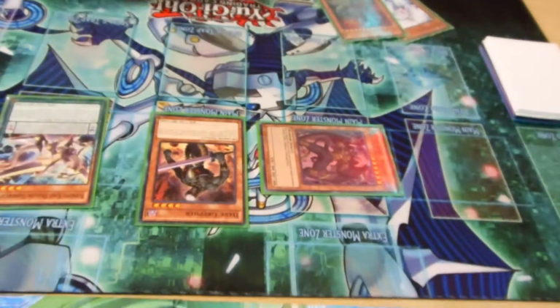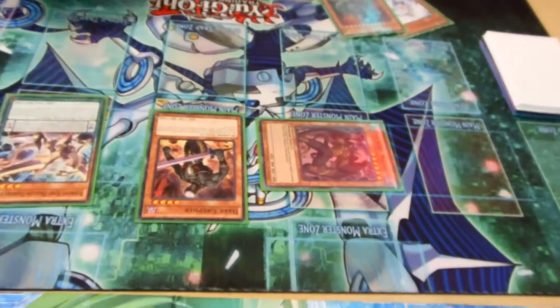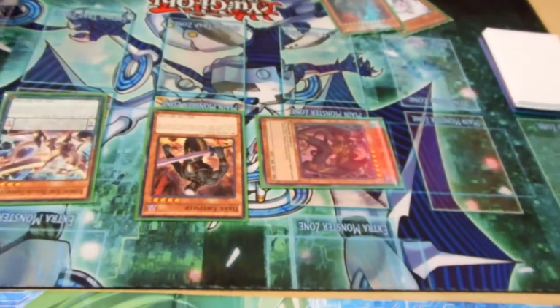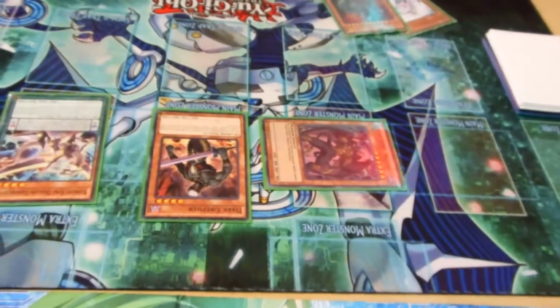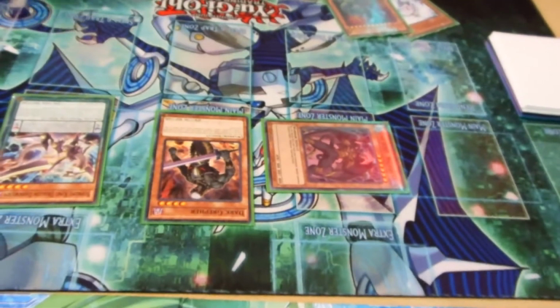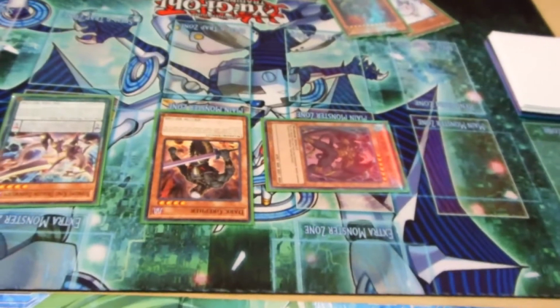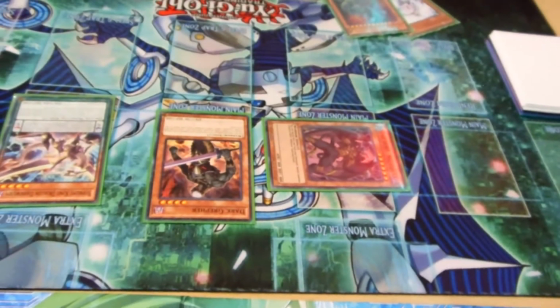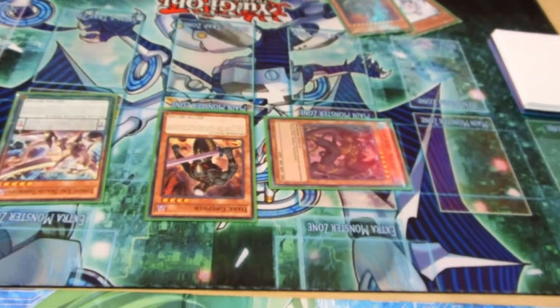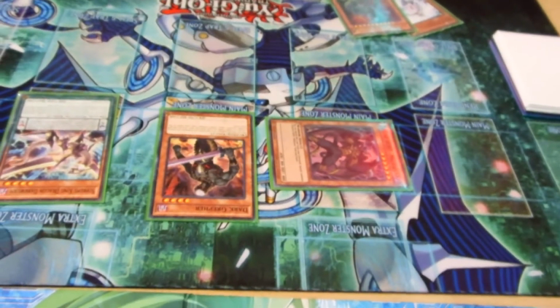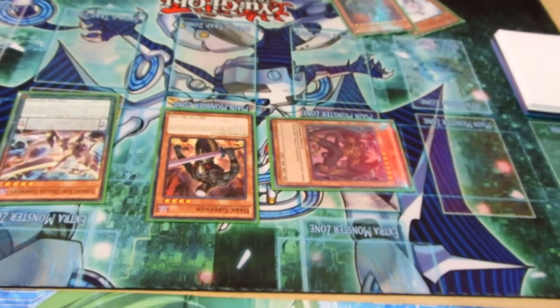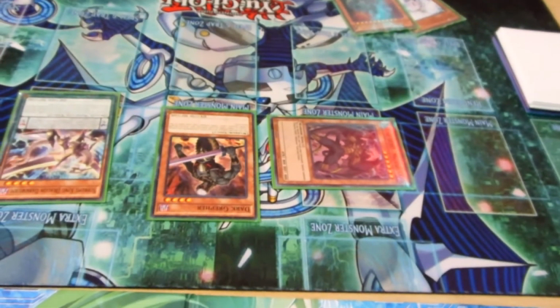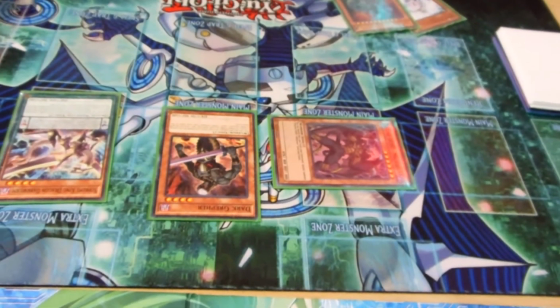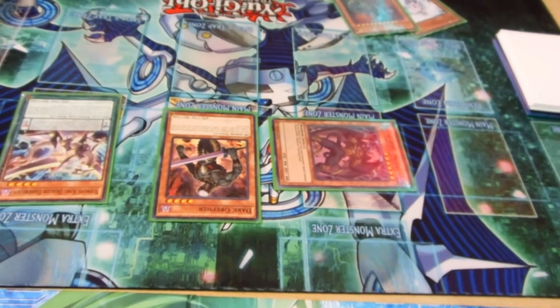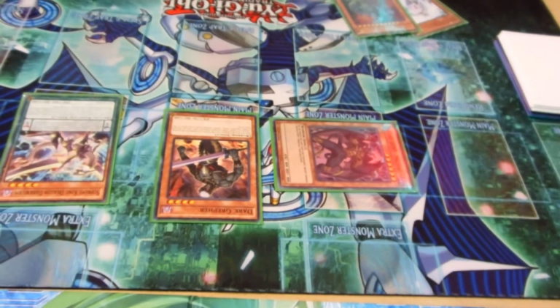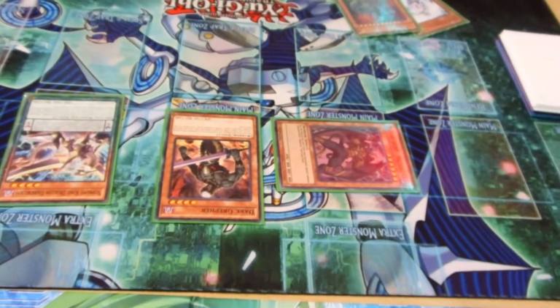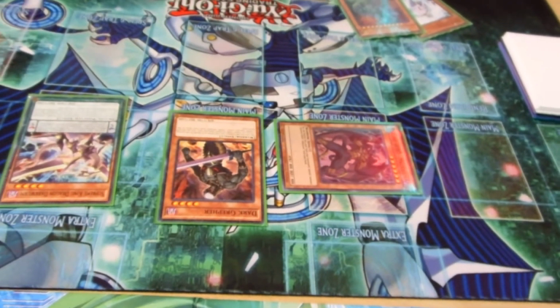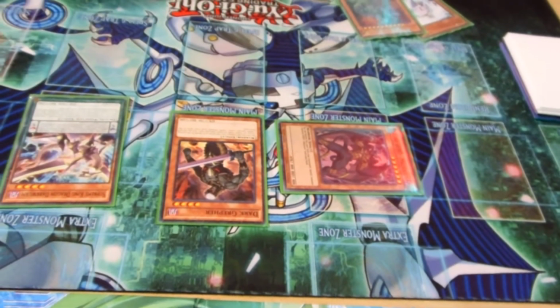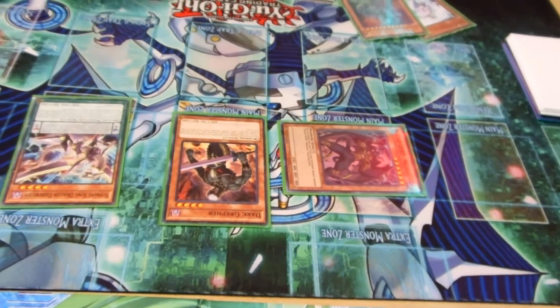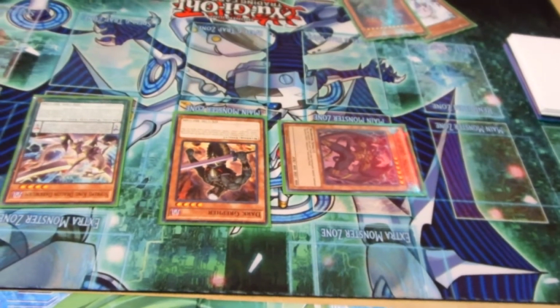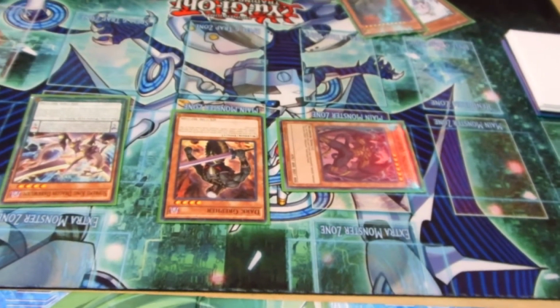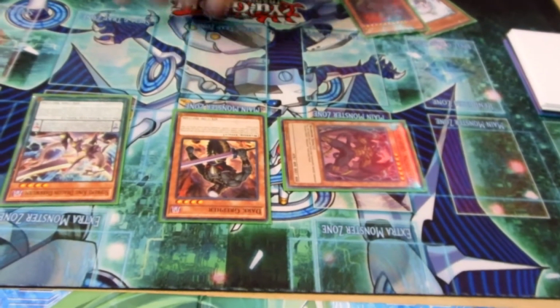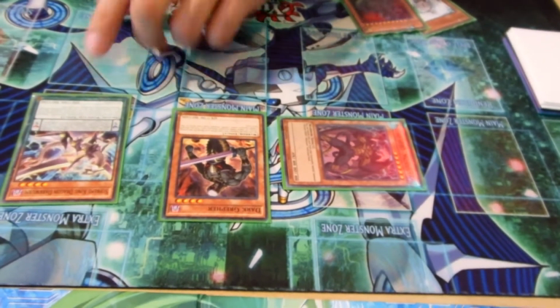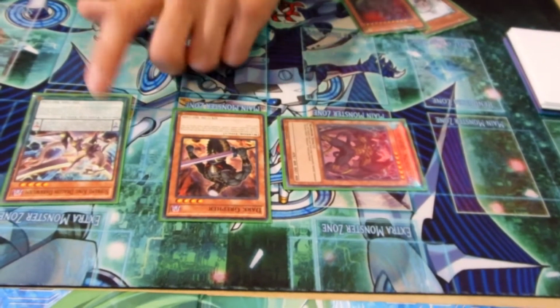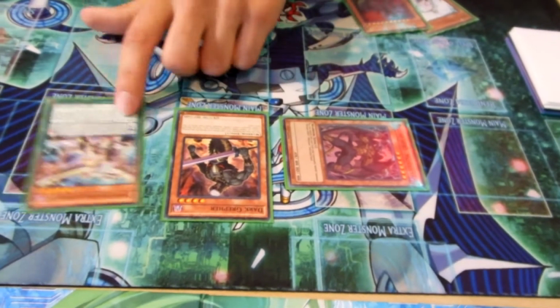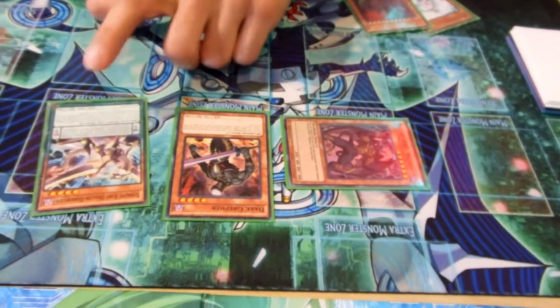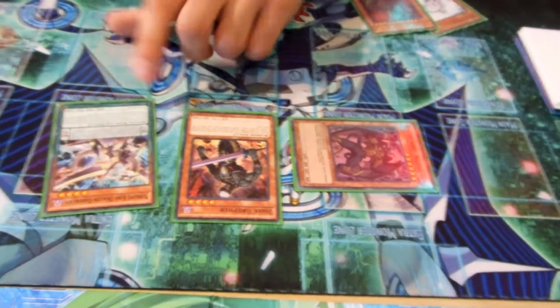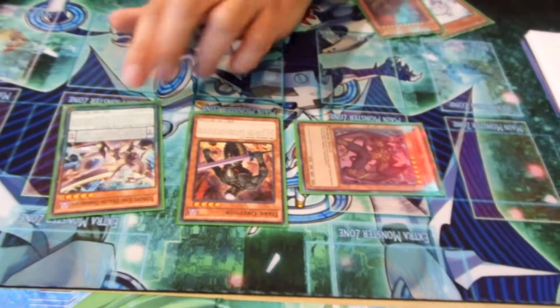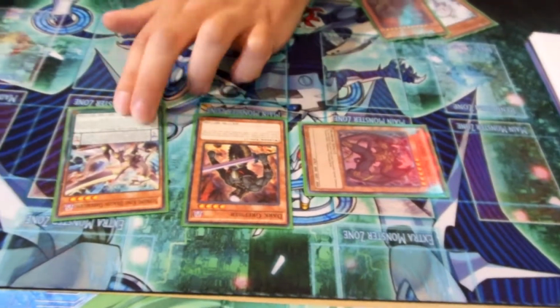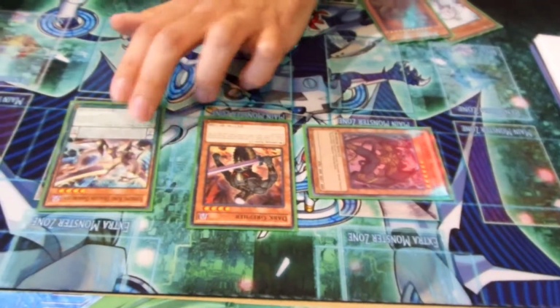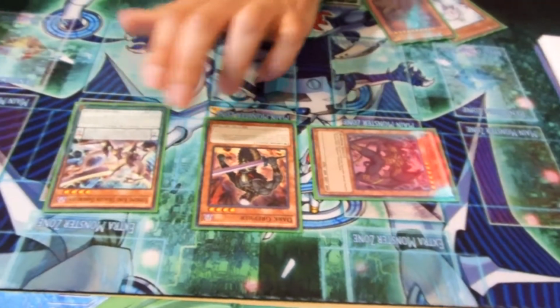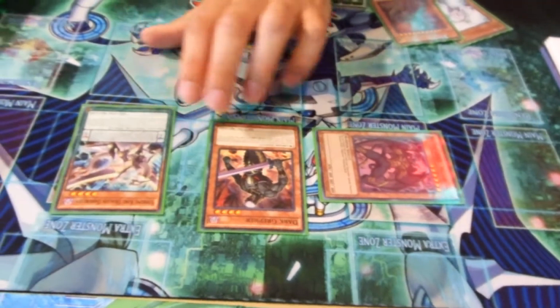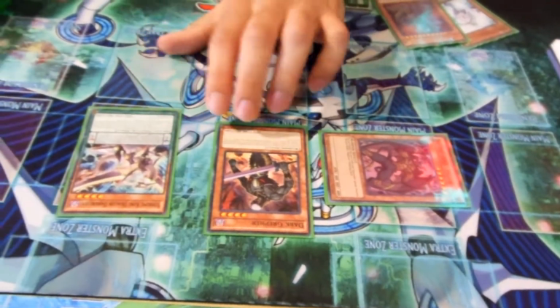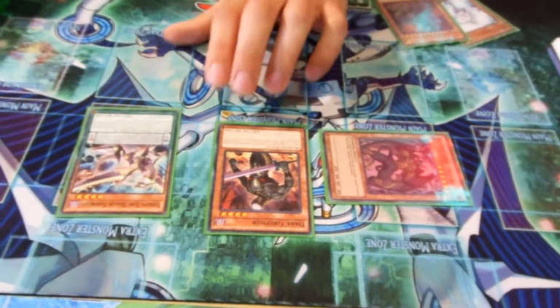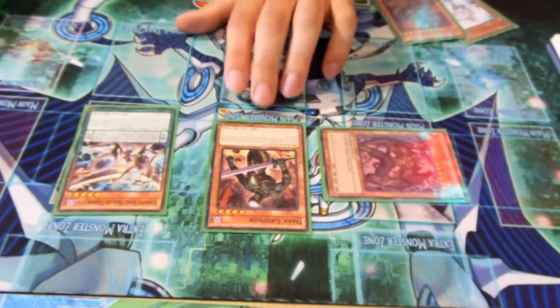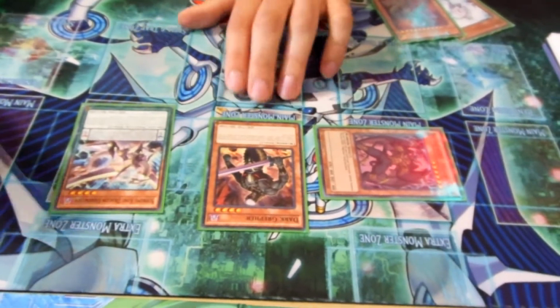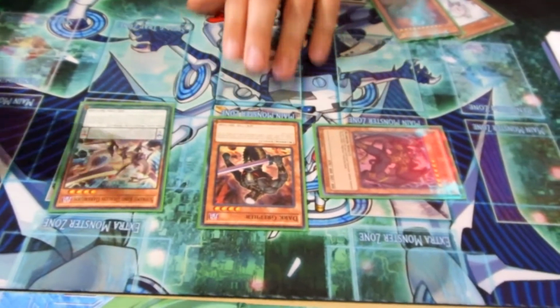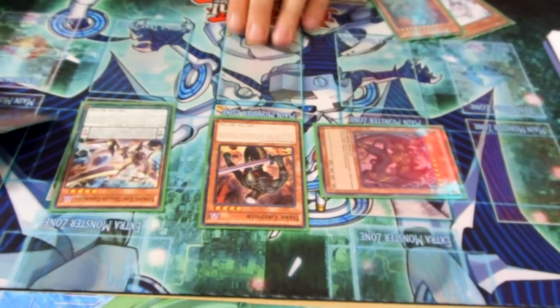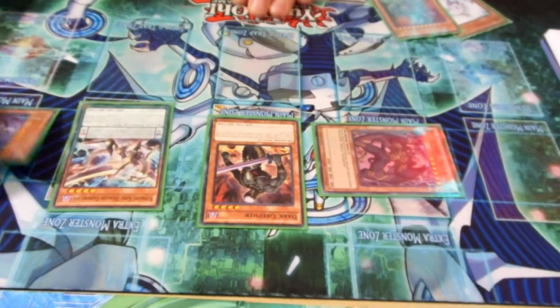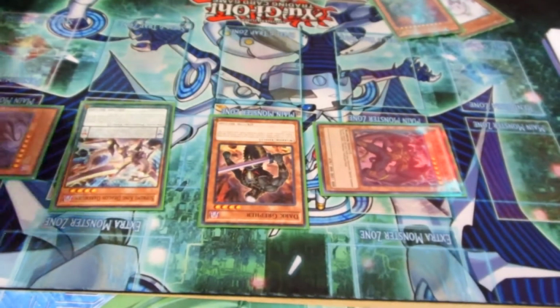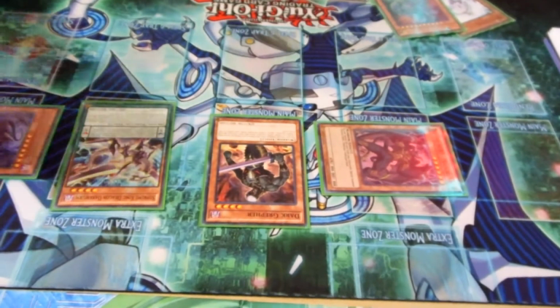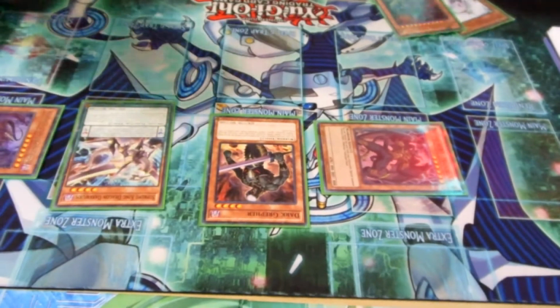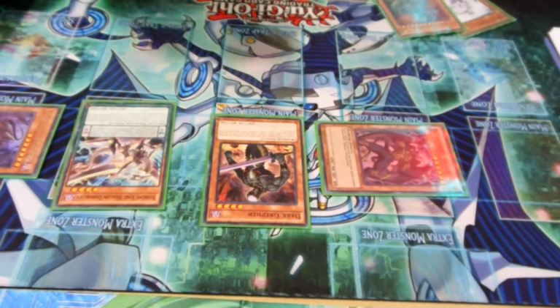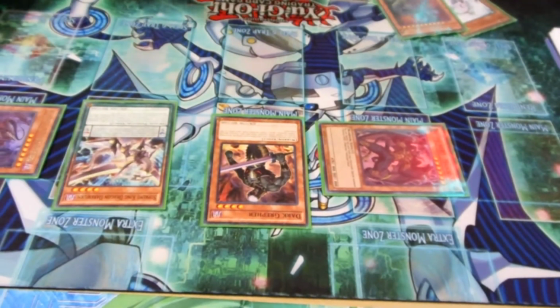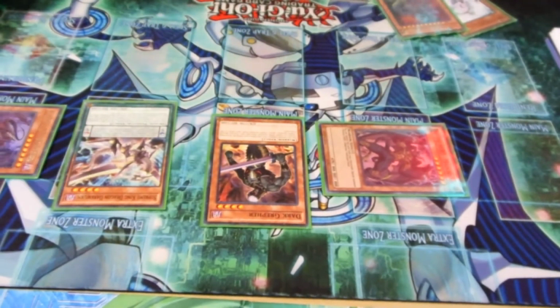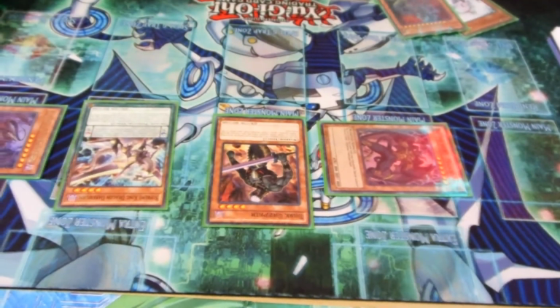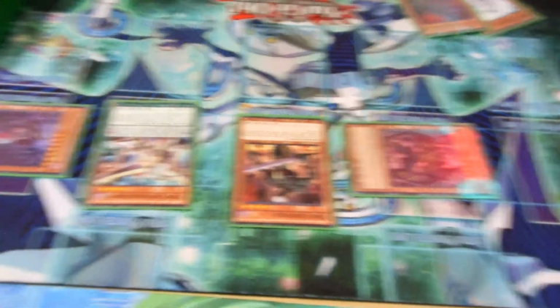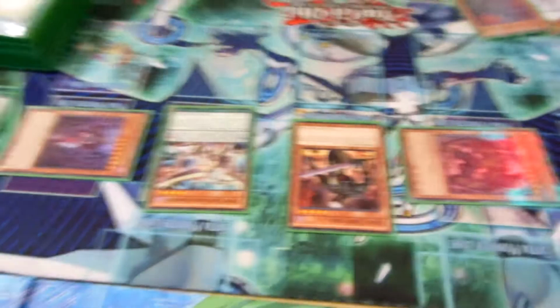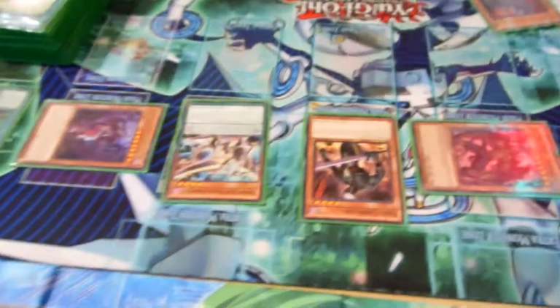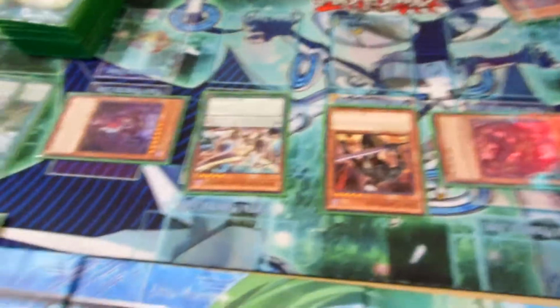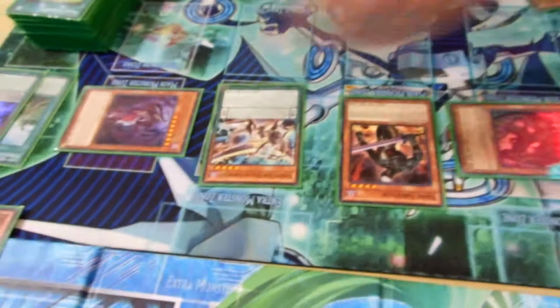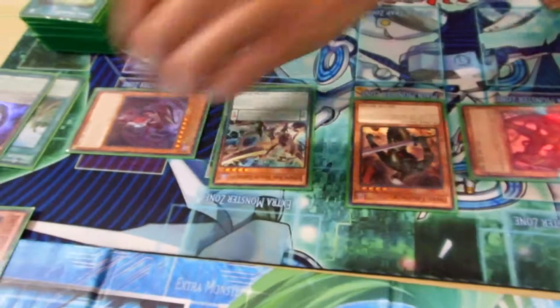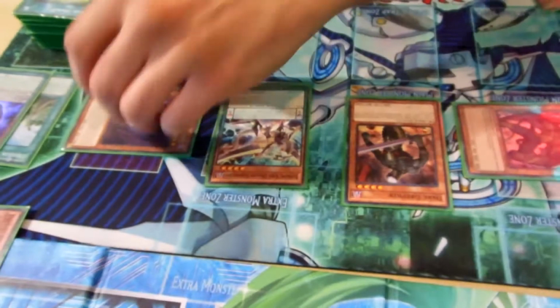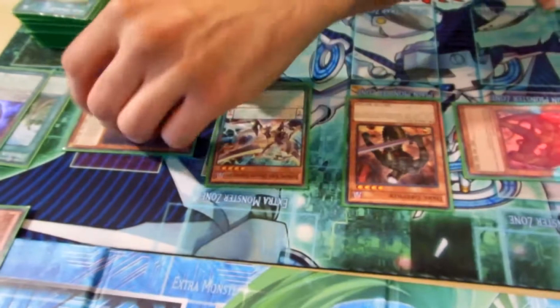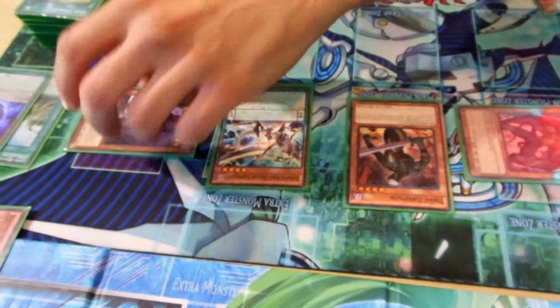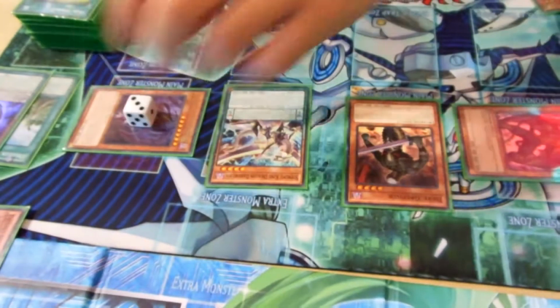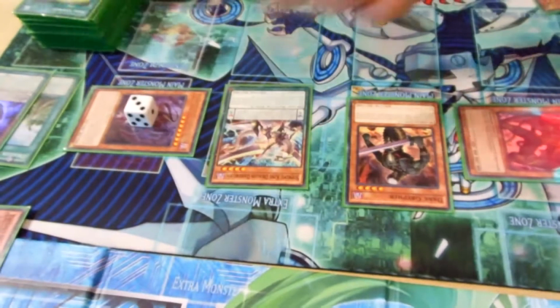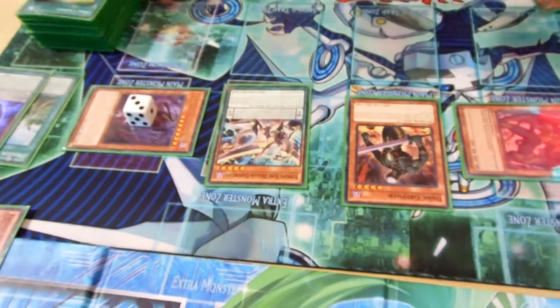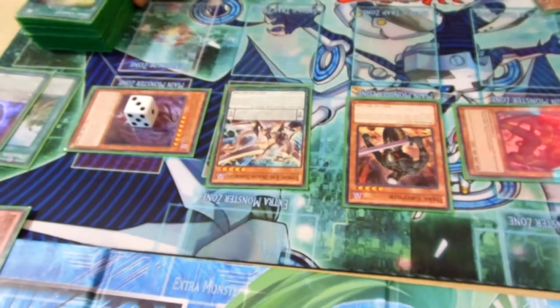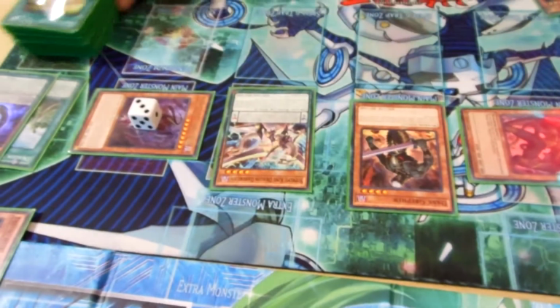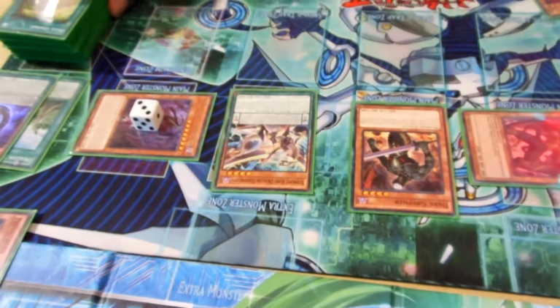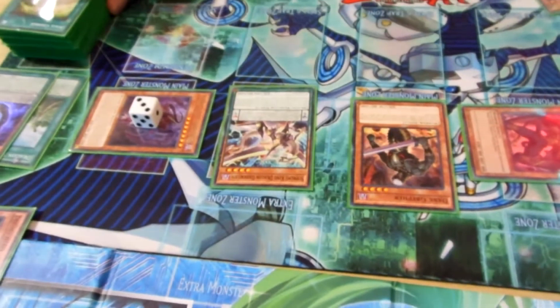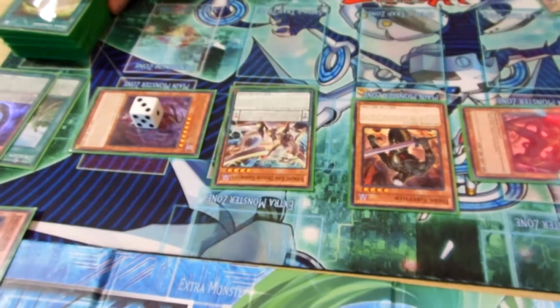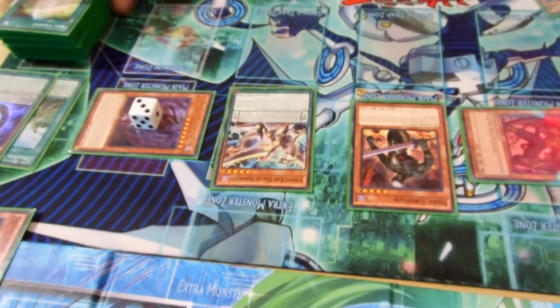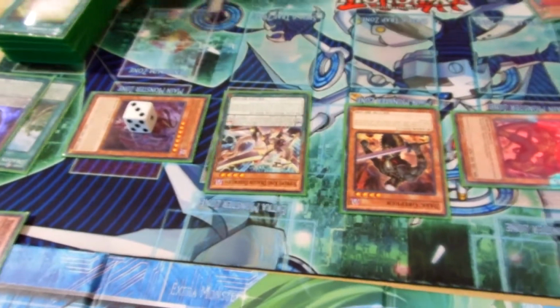Then I used Distrudo's effect, paid half my life points, targeted Supreme King, so now it was a level 3, and I was at 4,000 life.